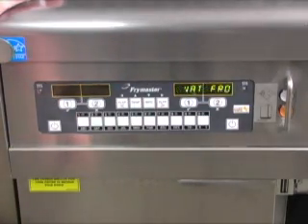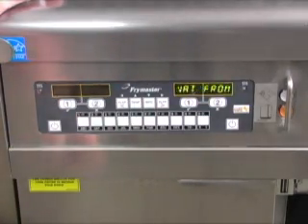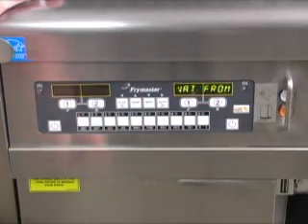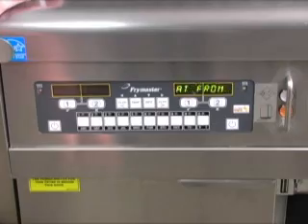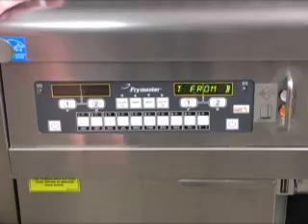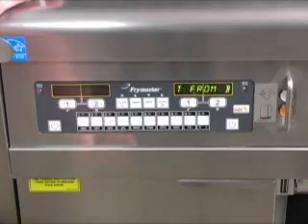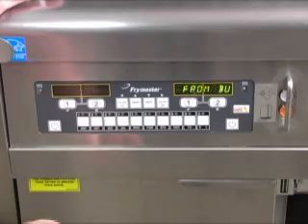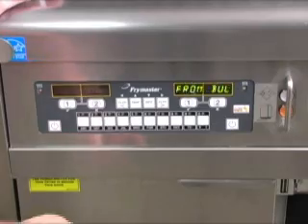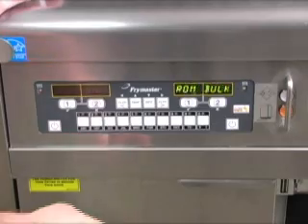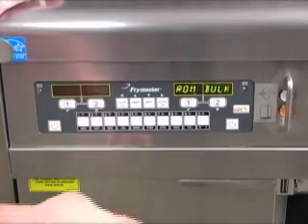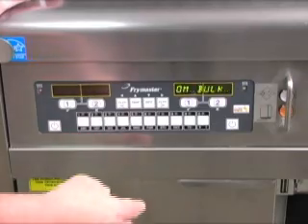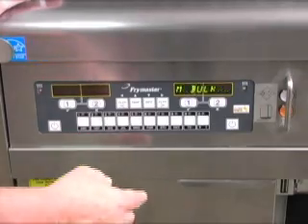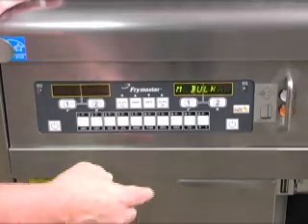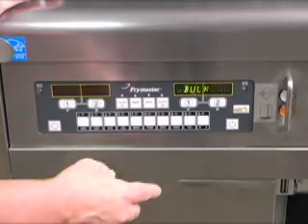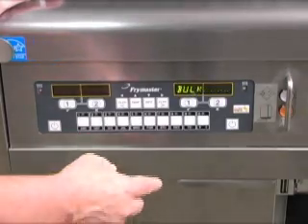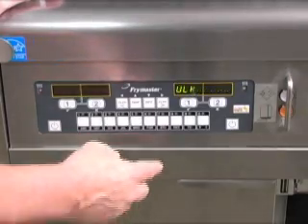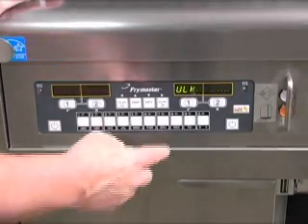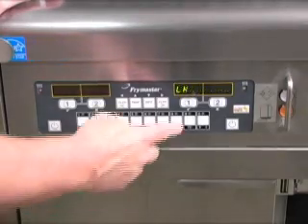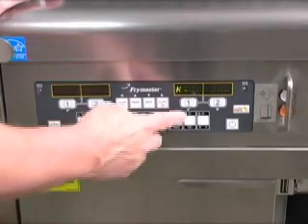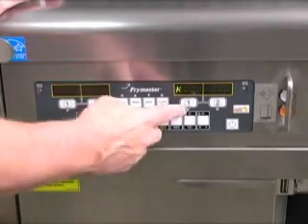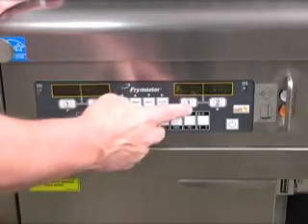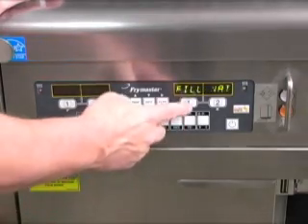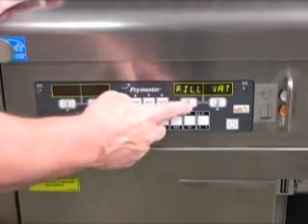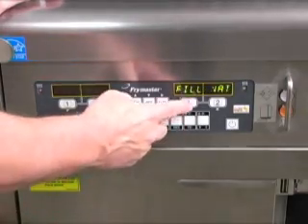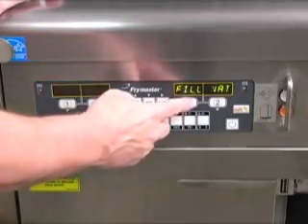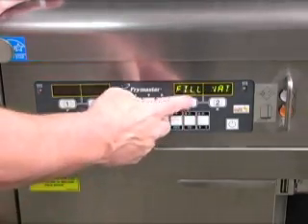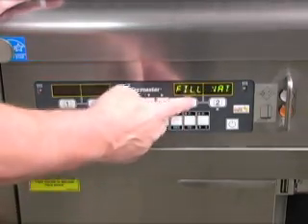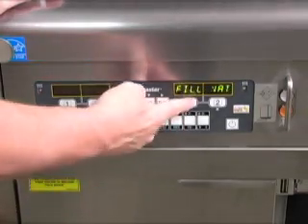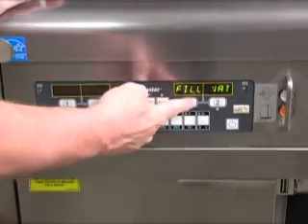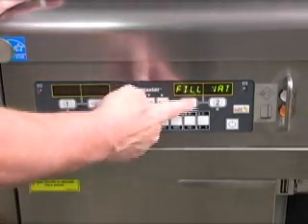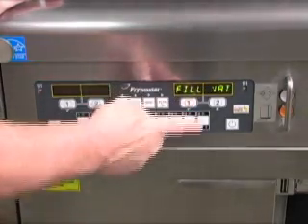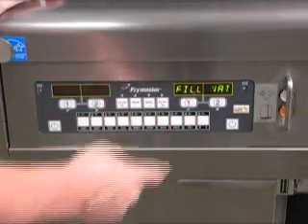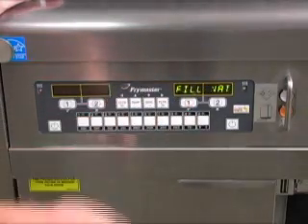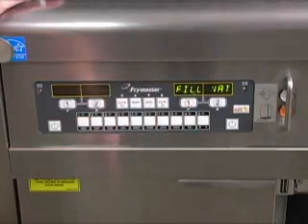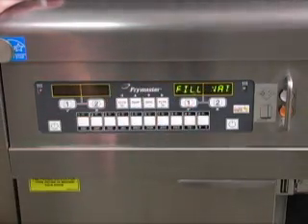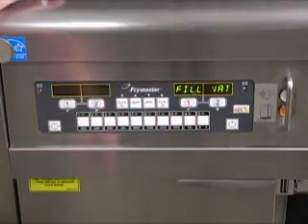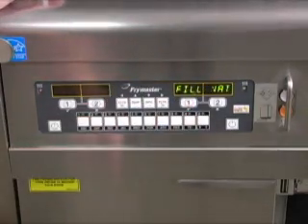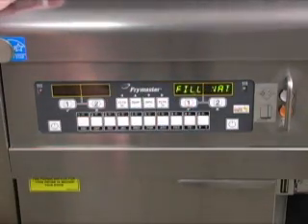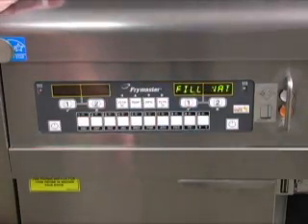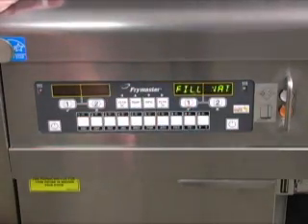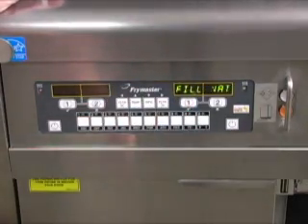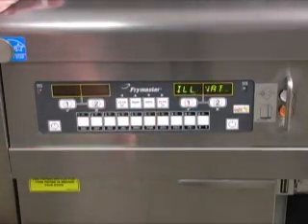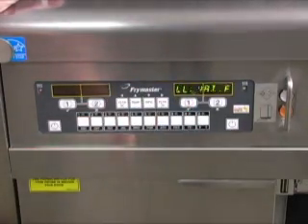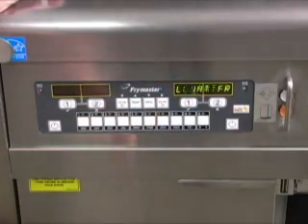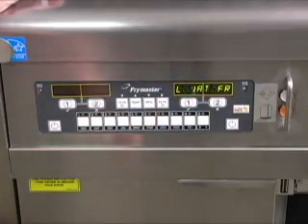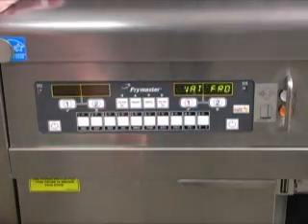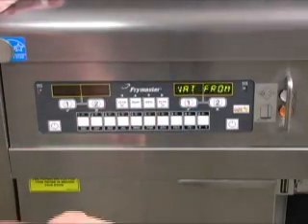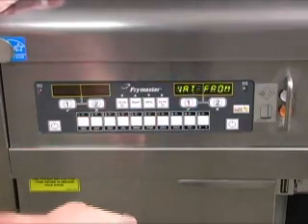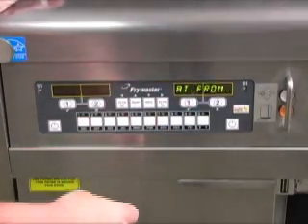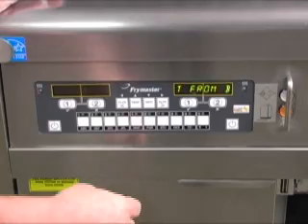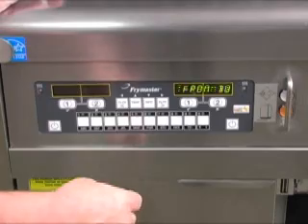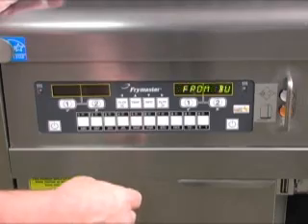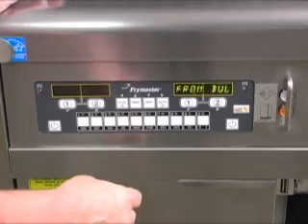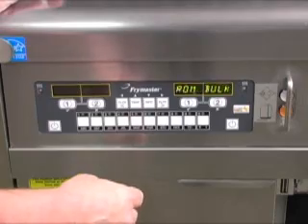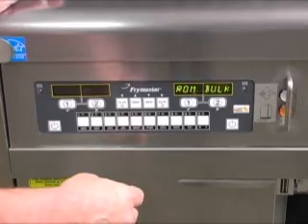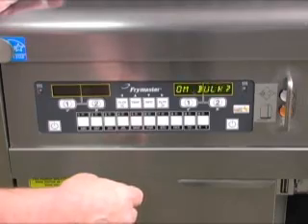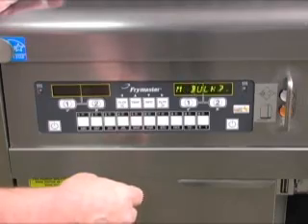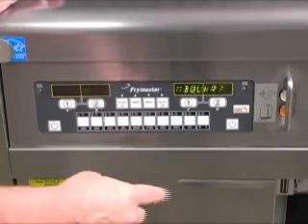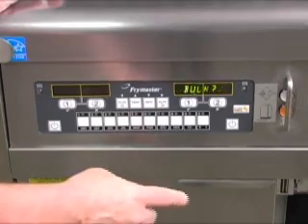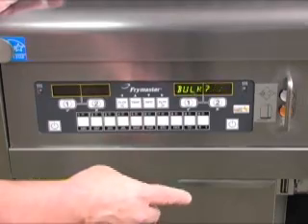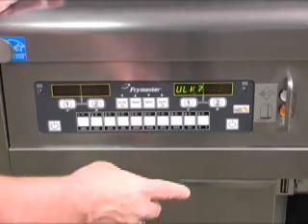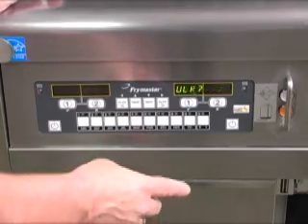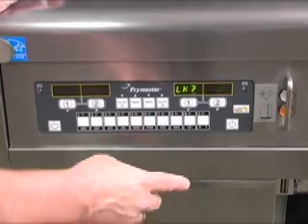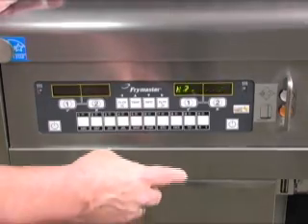Press the one check mark key. Fill VAT from bulk is displayed, alternating with yes, no.